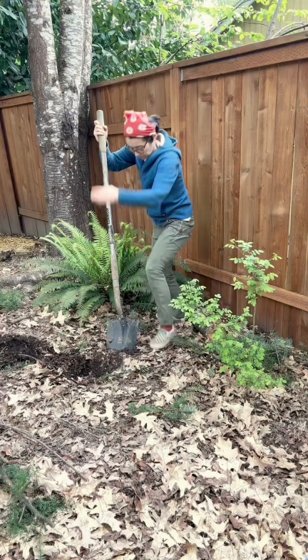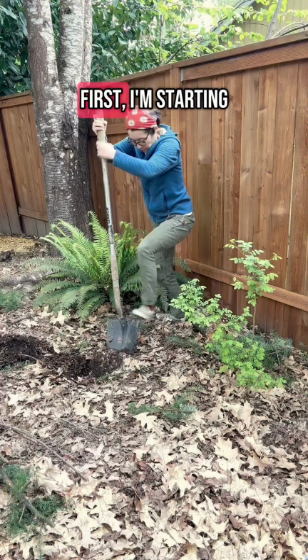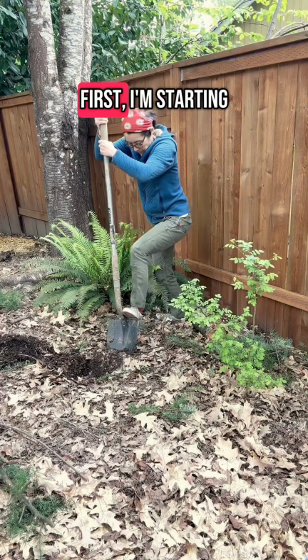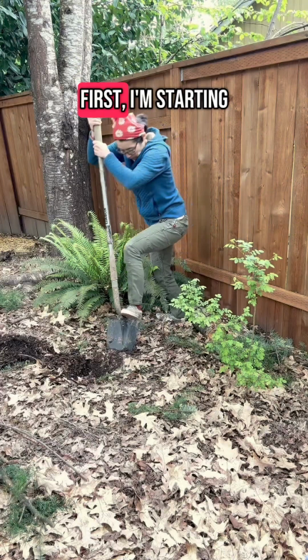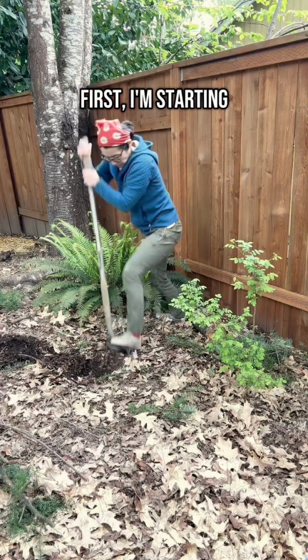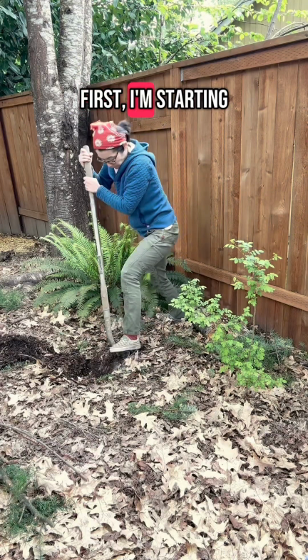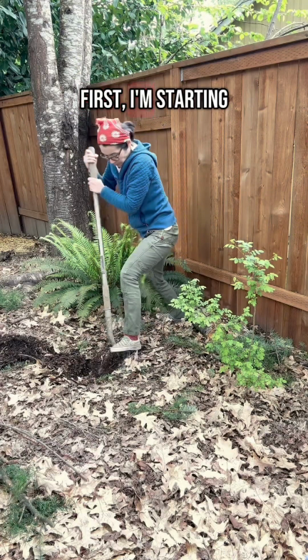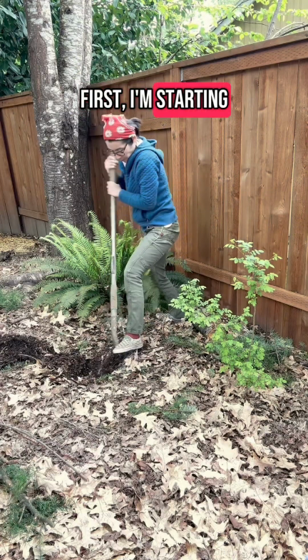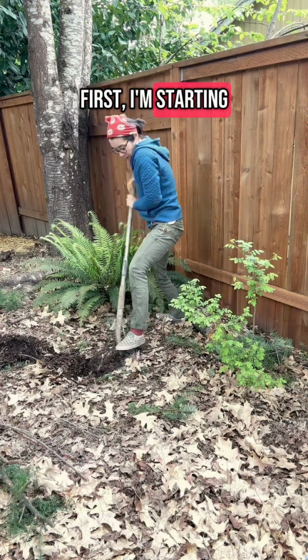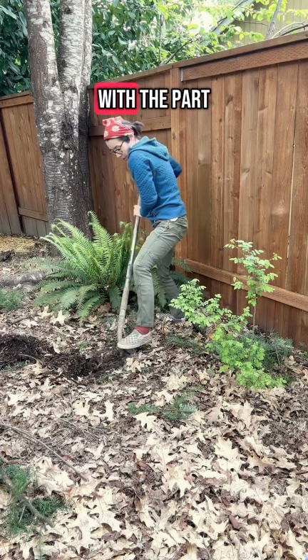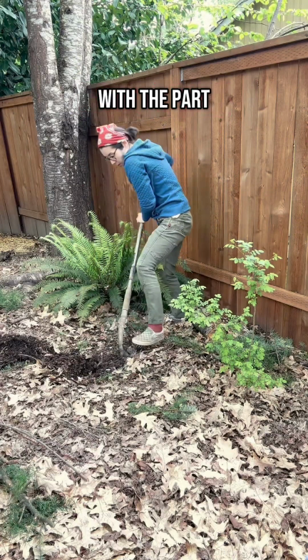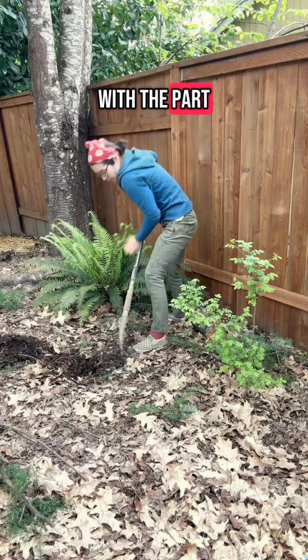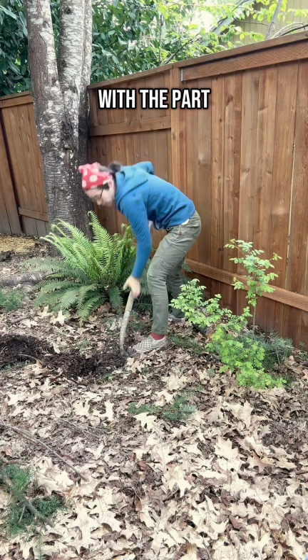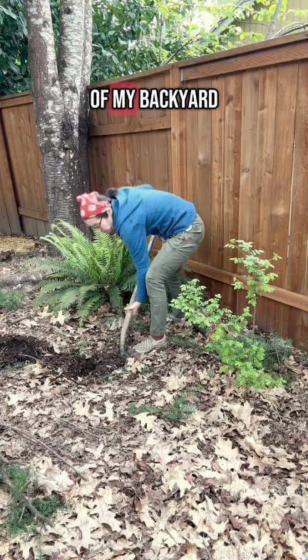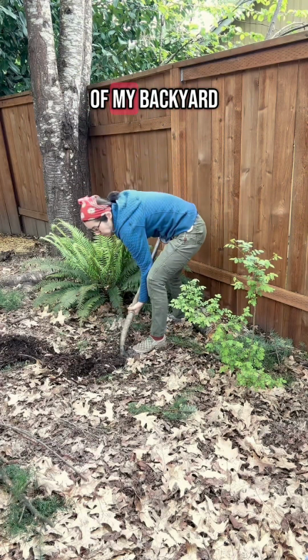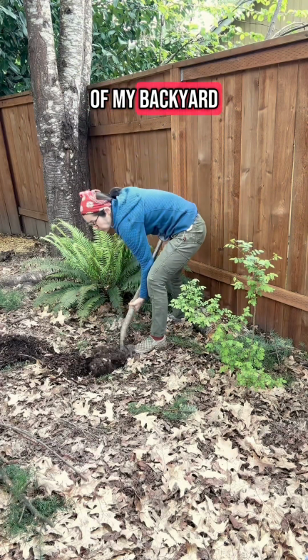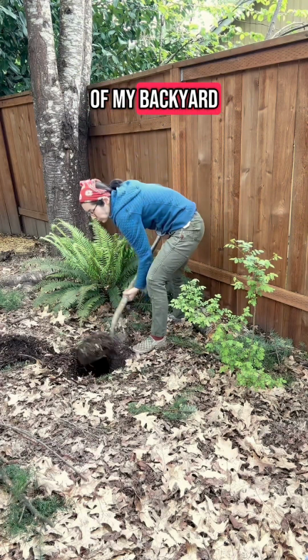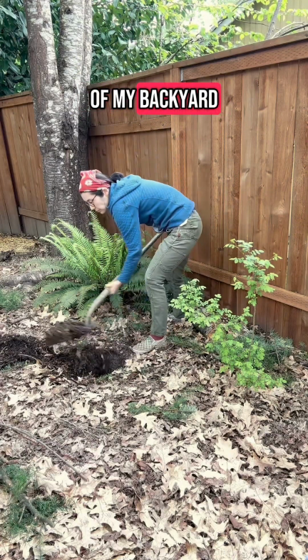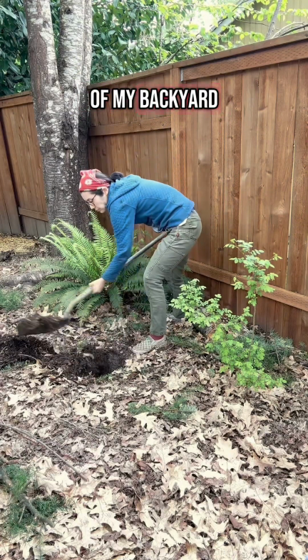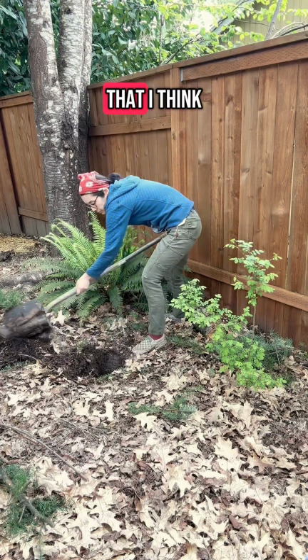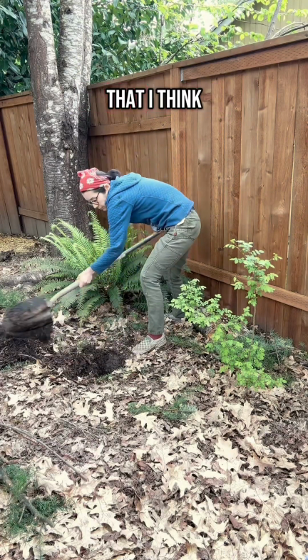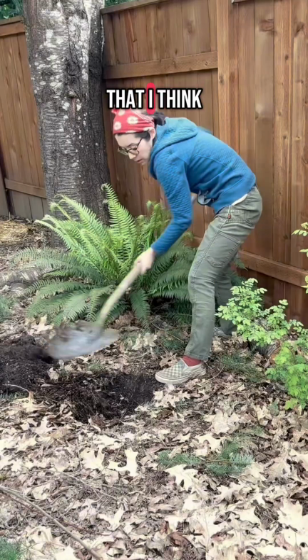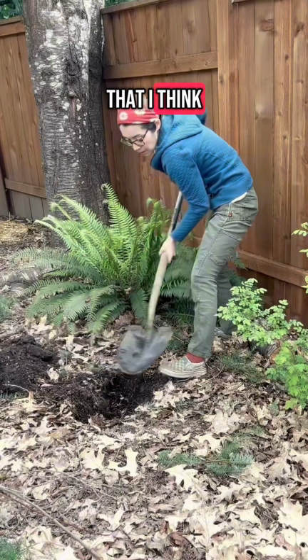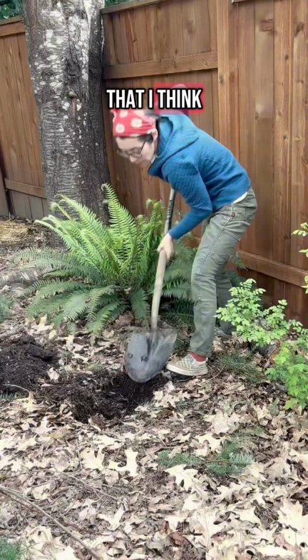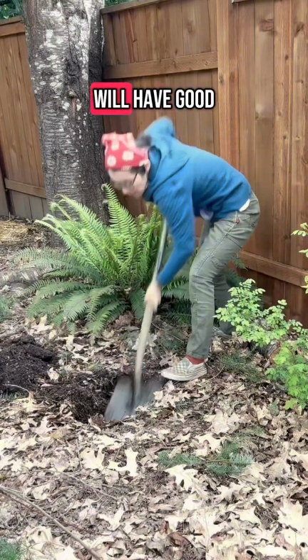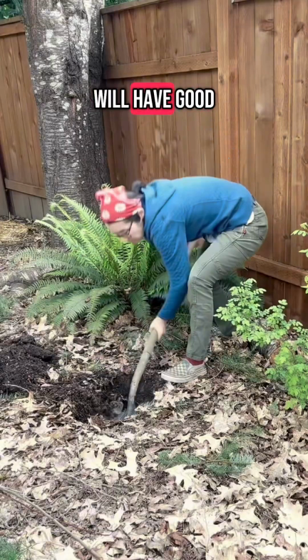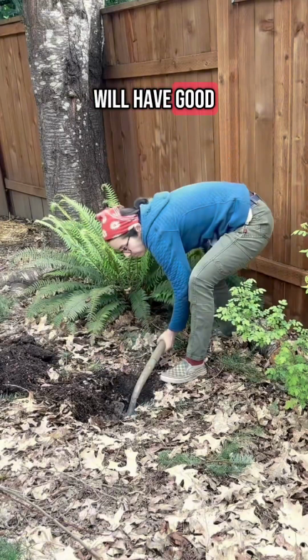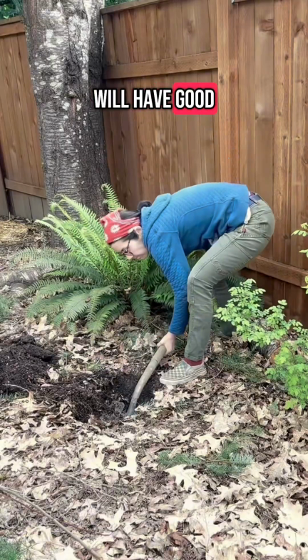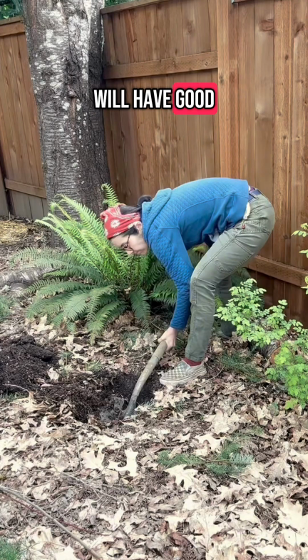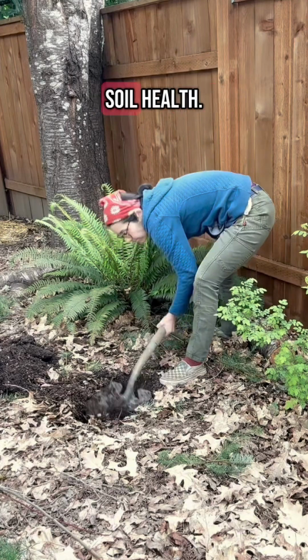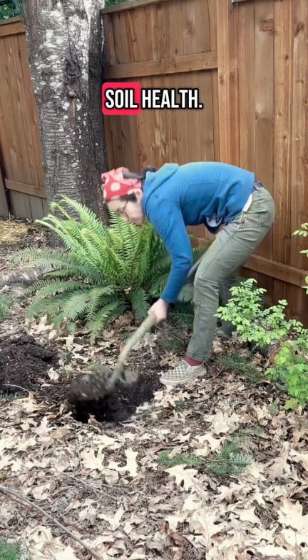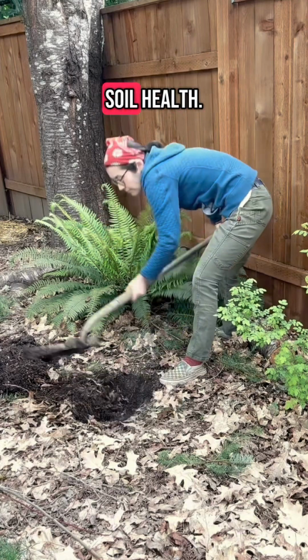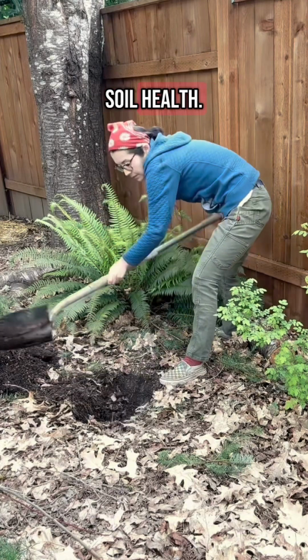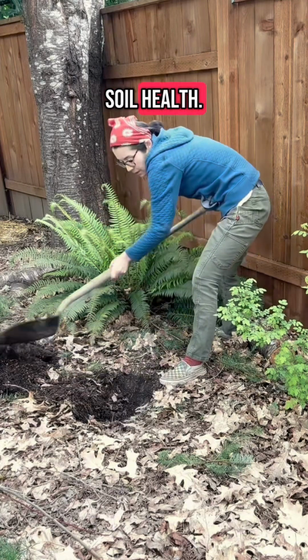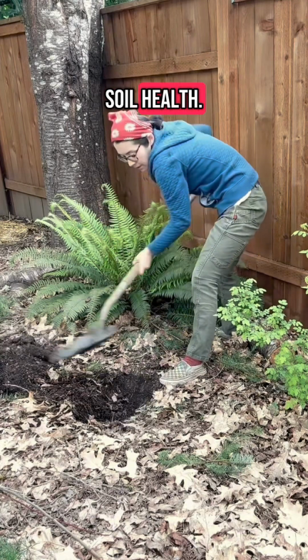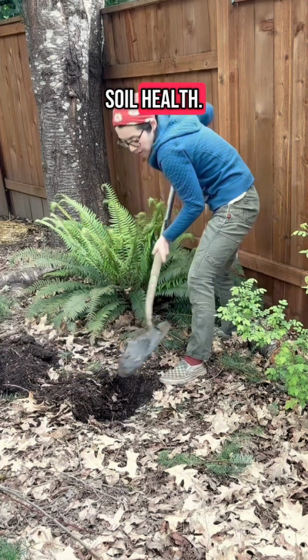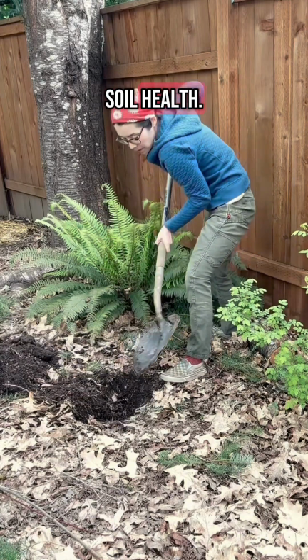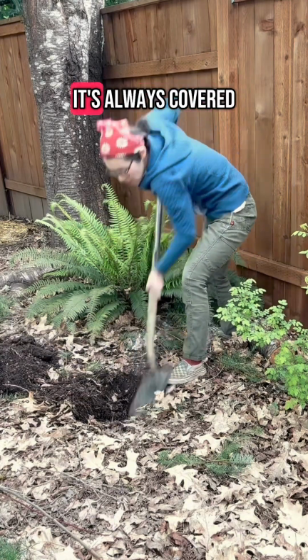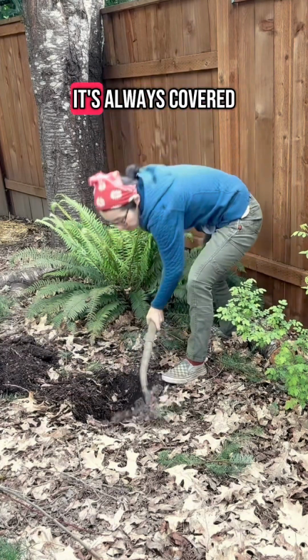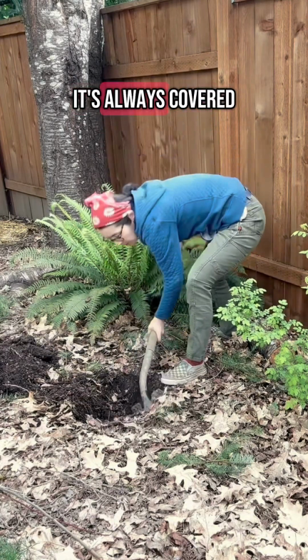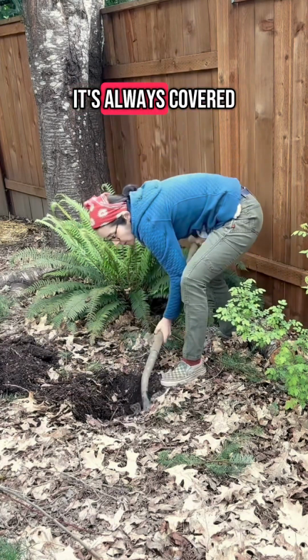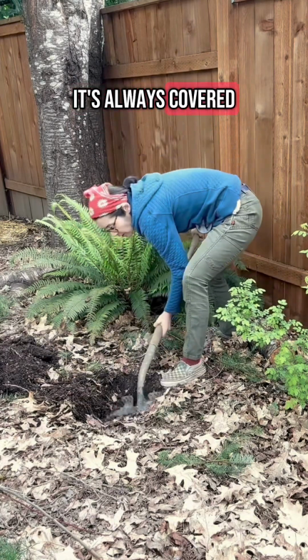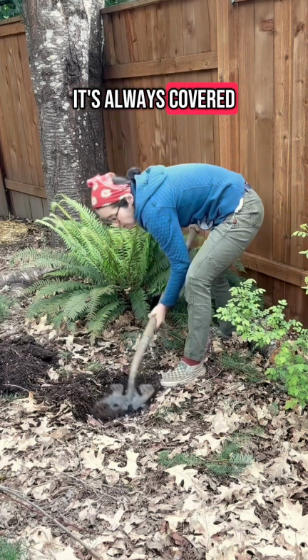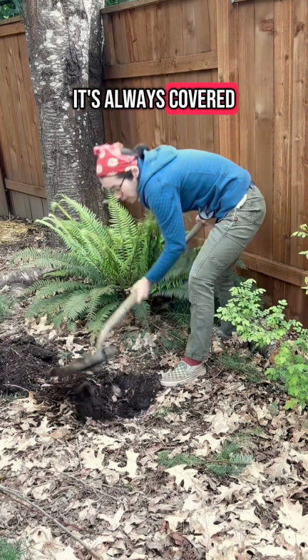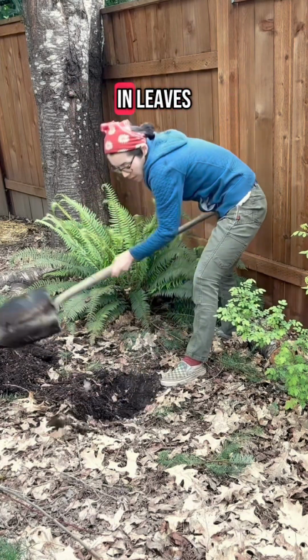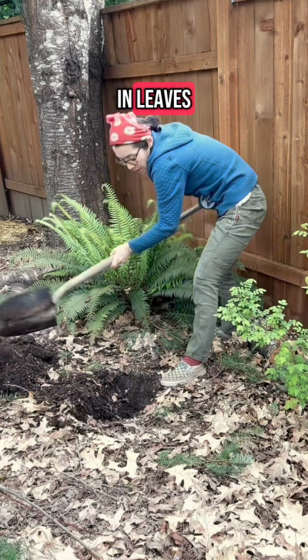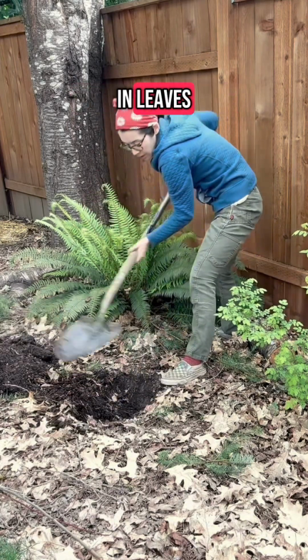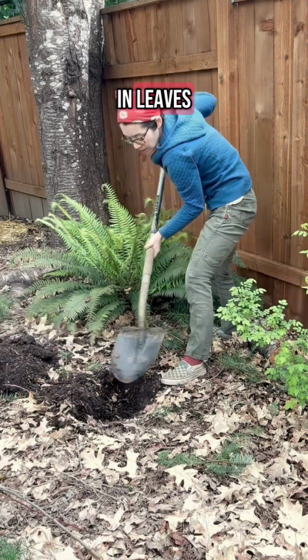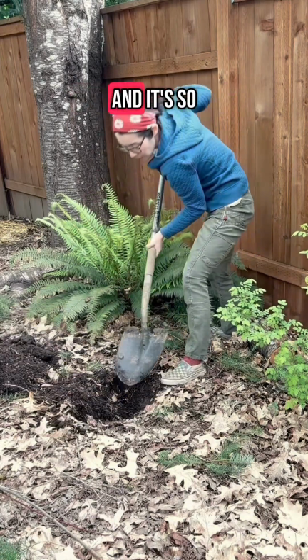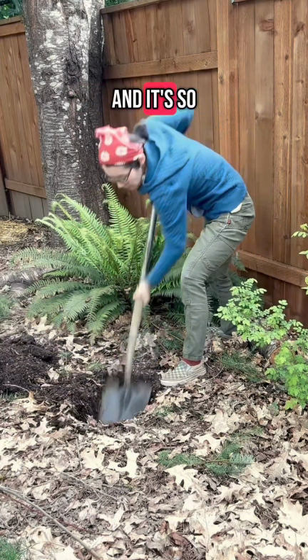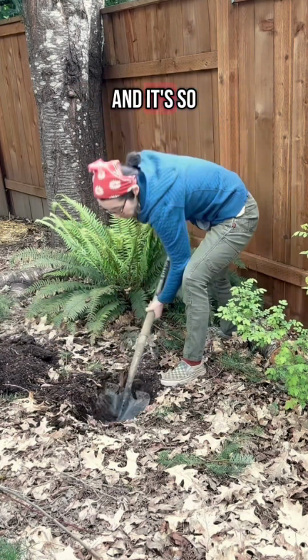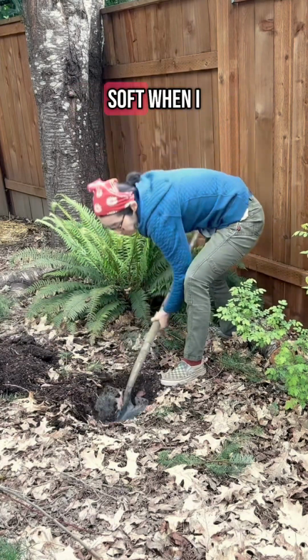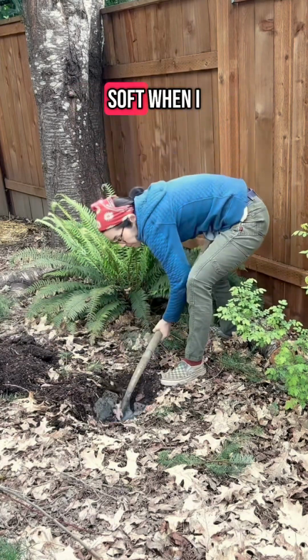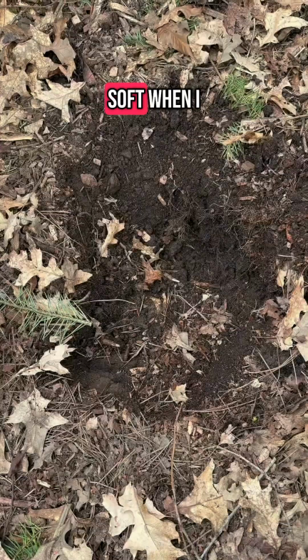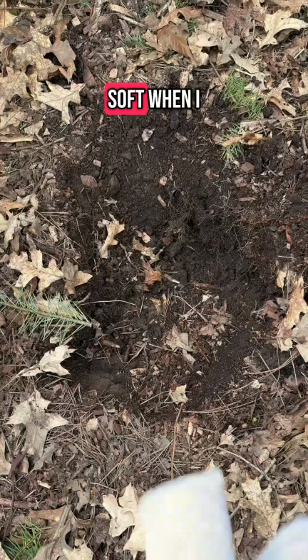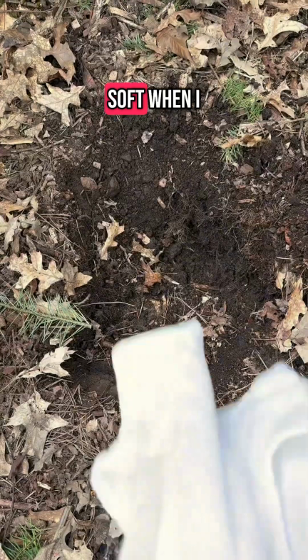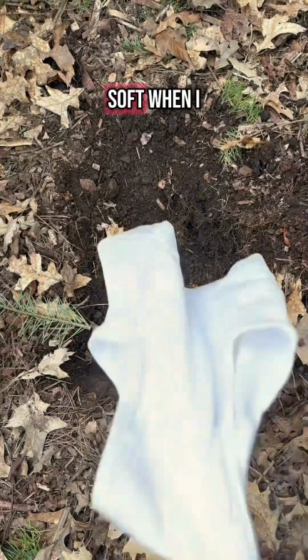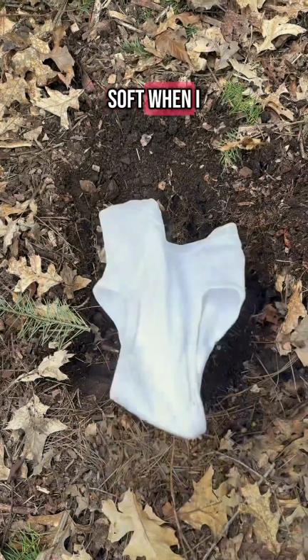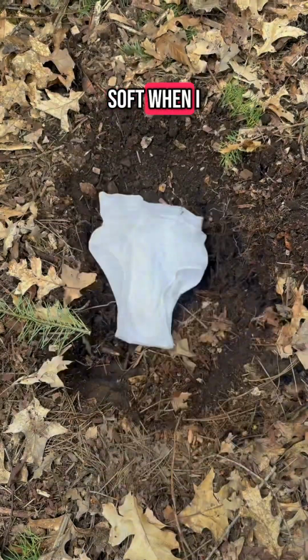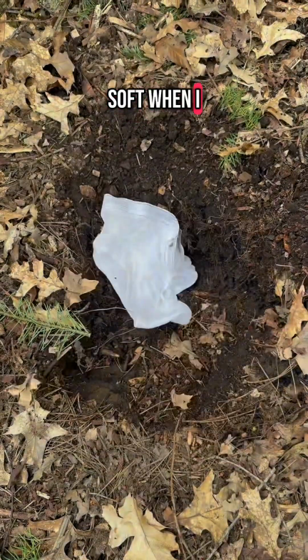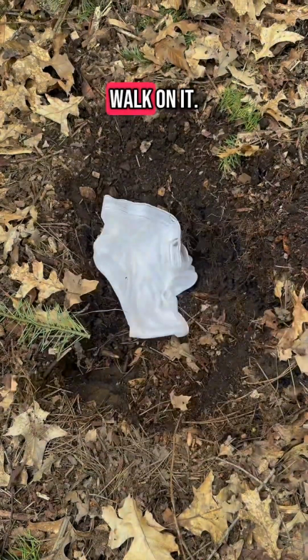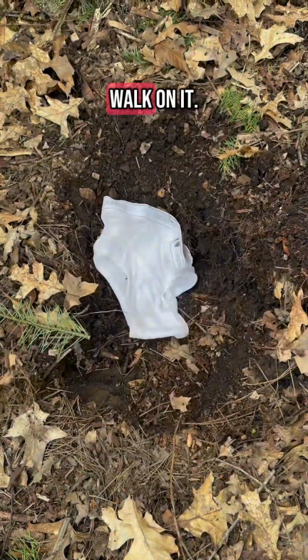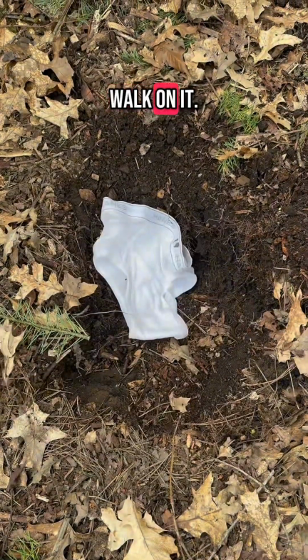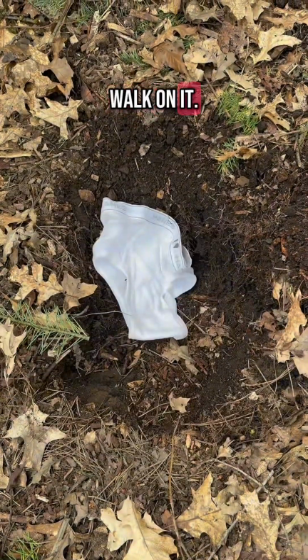First, I'm starting with a part of my backyard that I think will have good soil health. It's always covered in leaves and it's so soft when I walk on it.